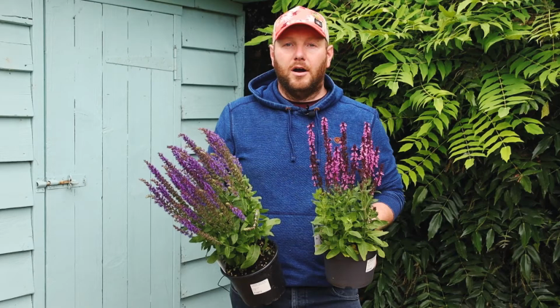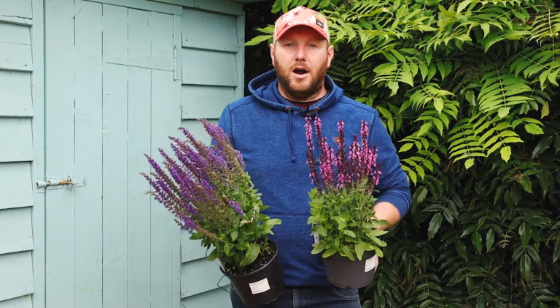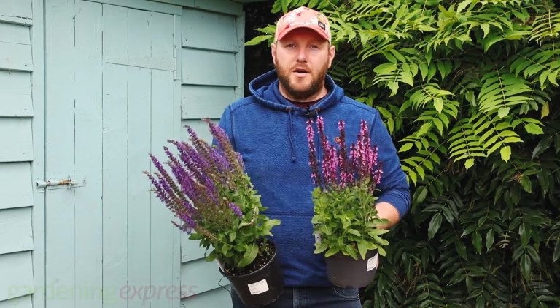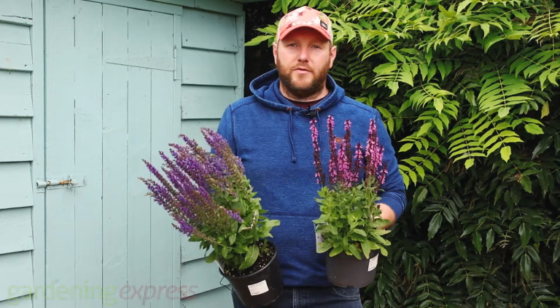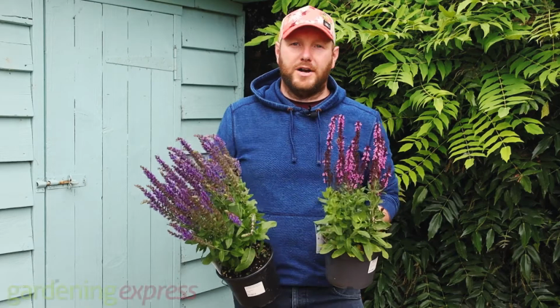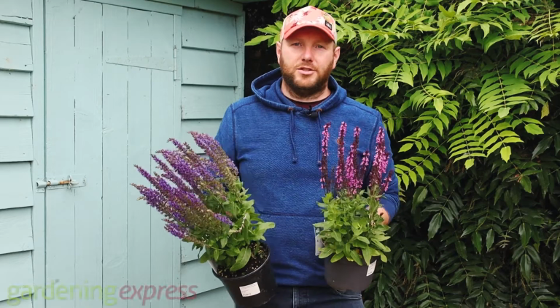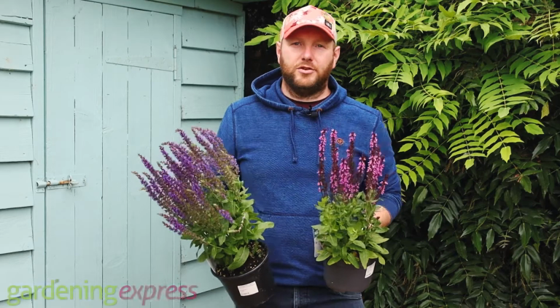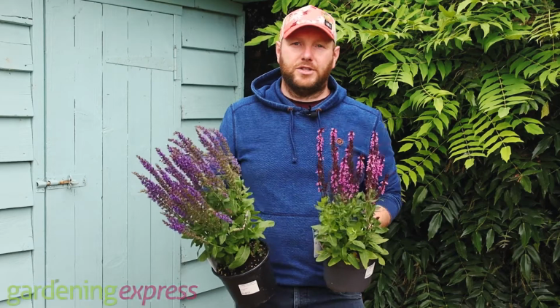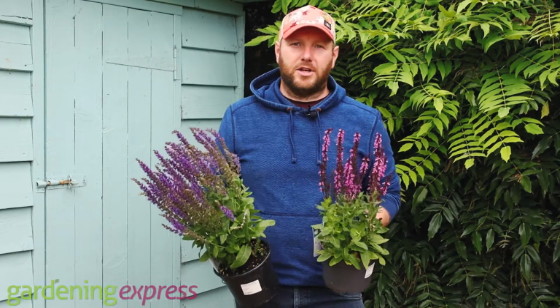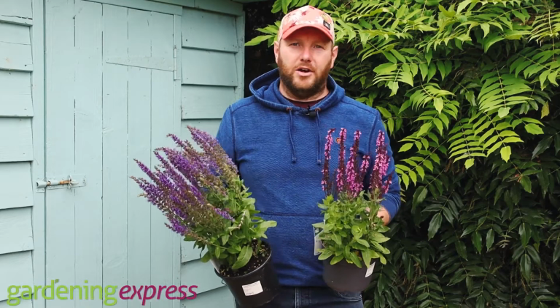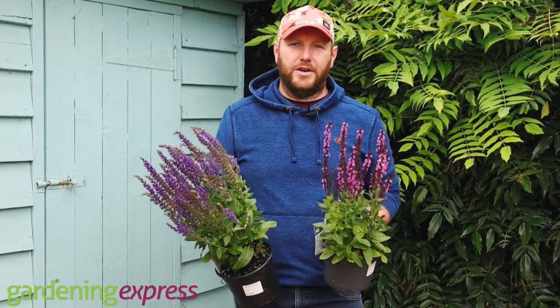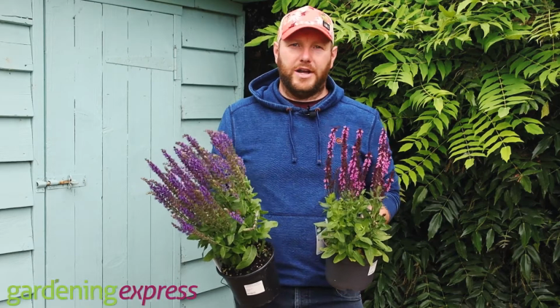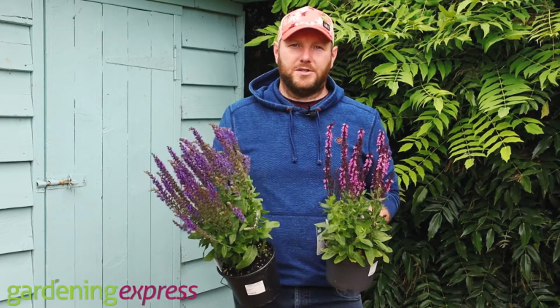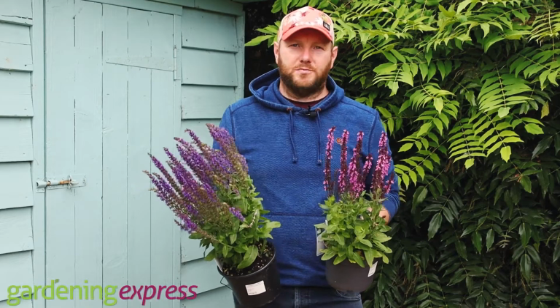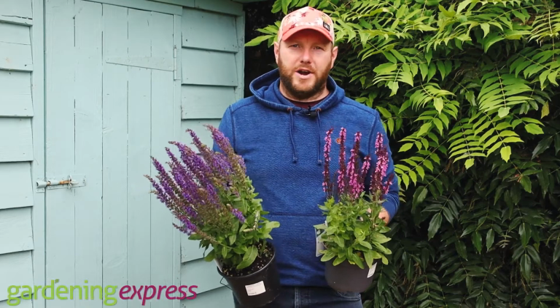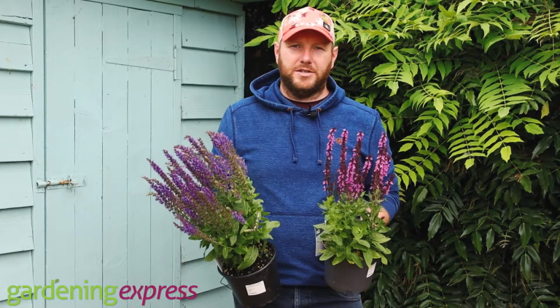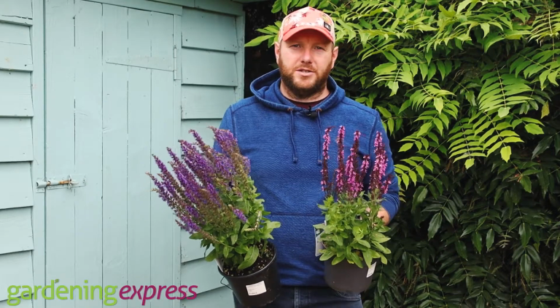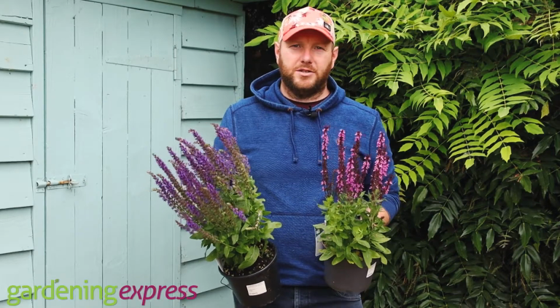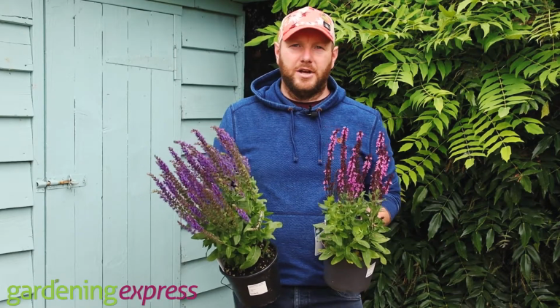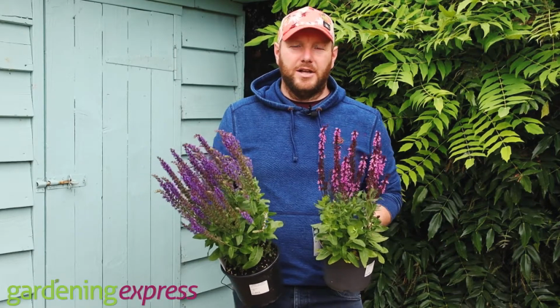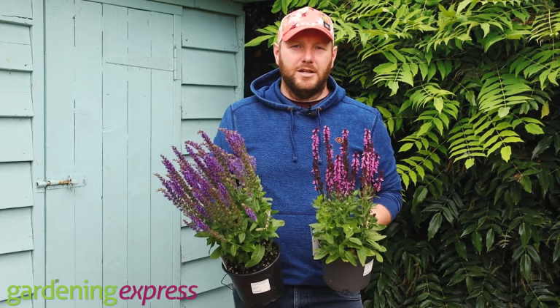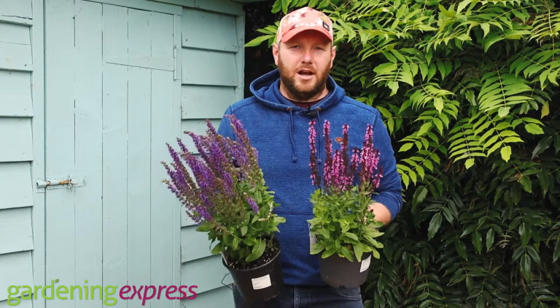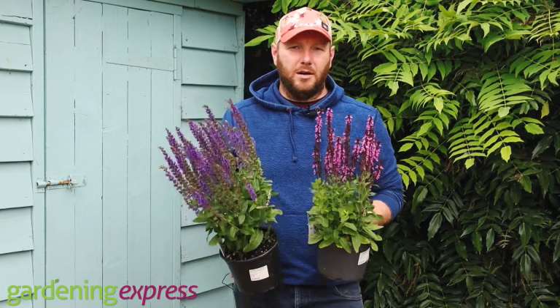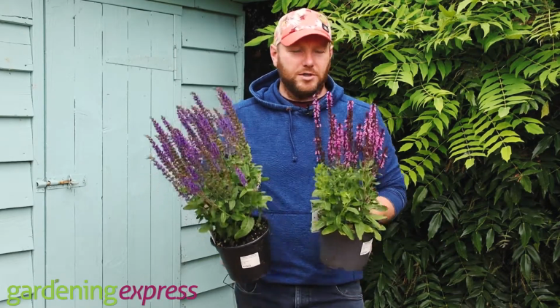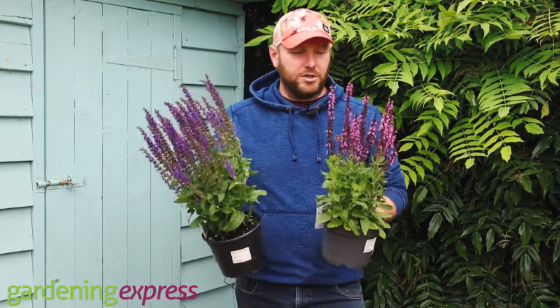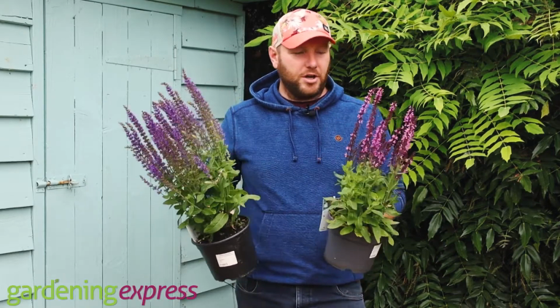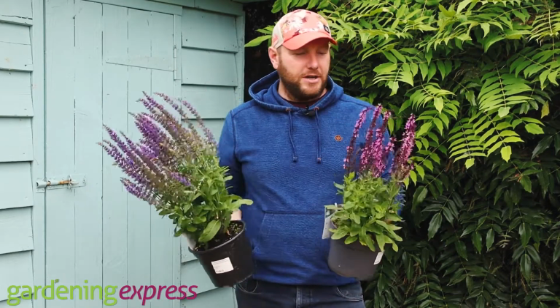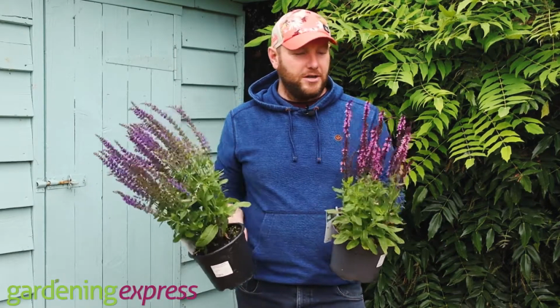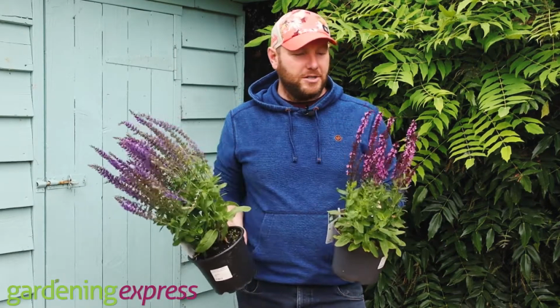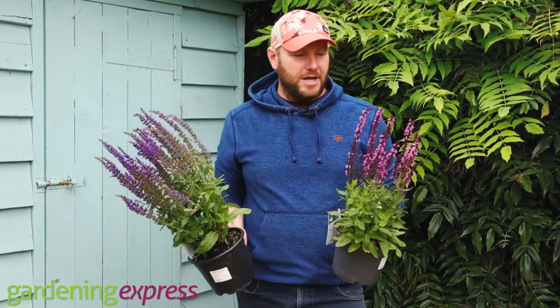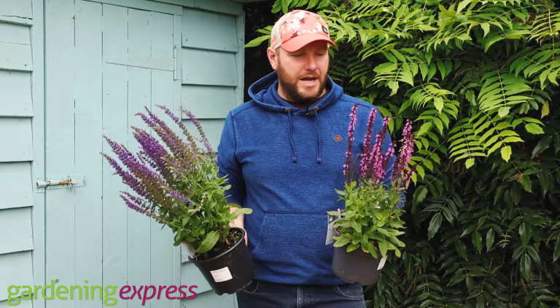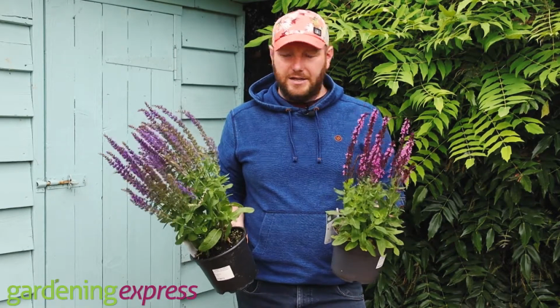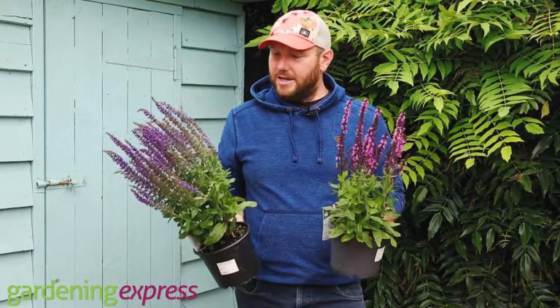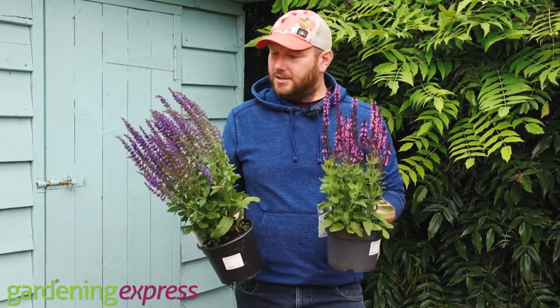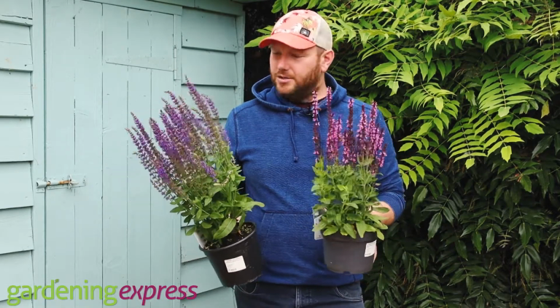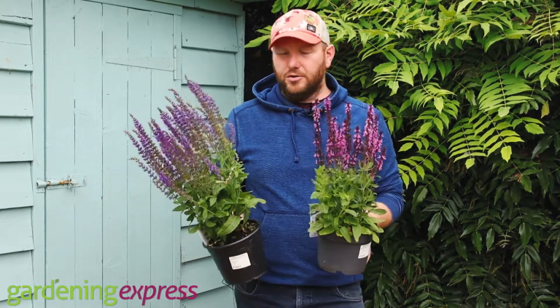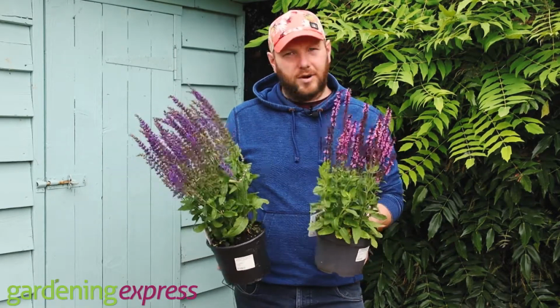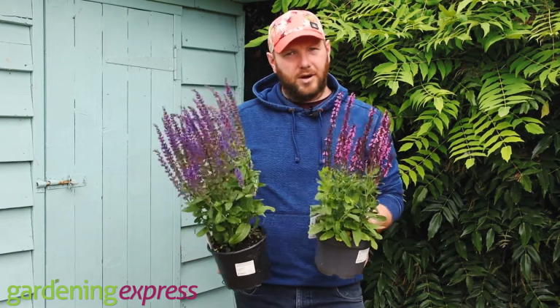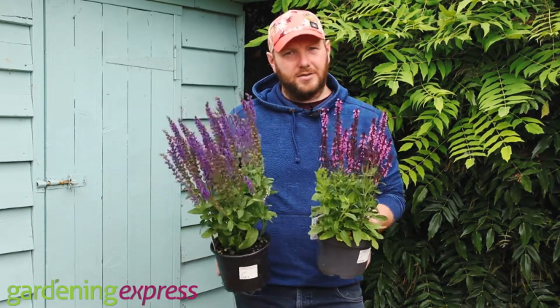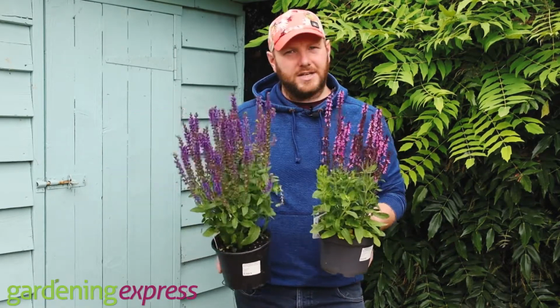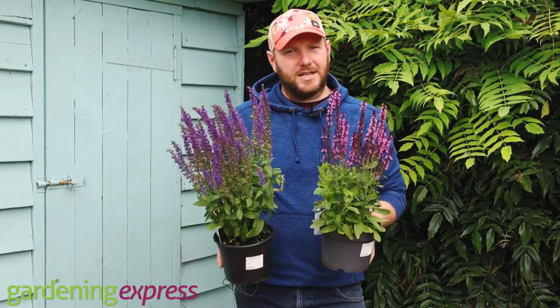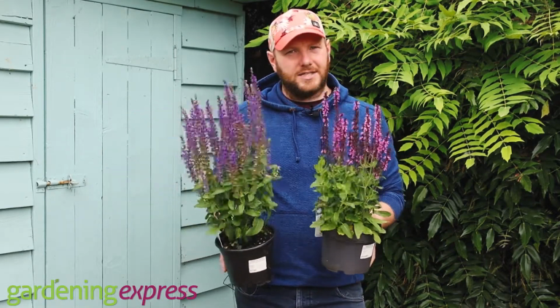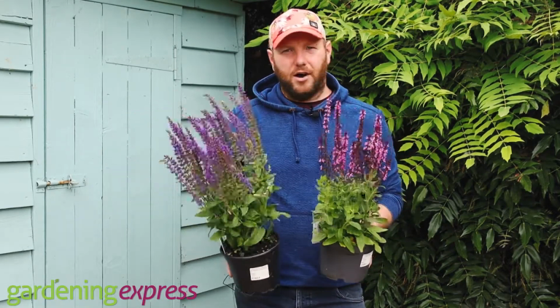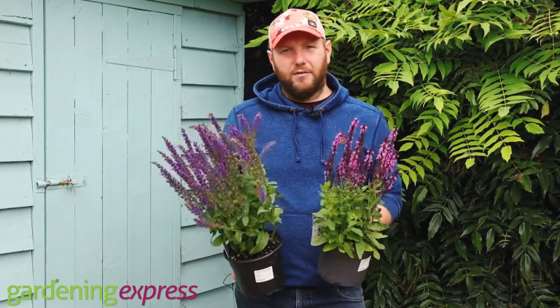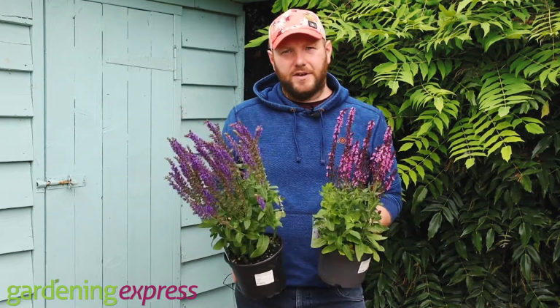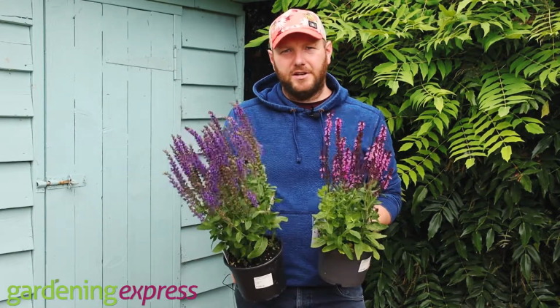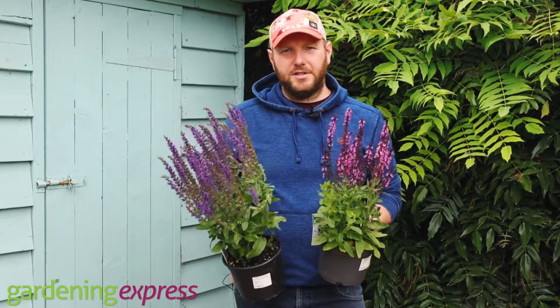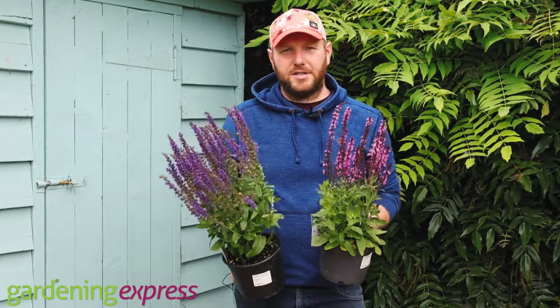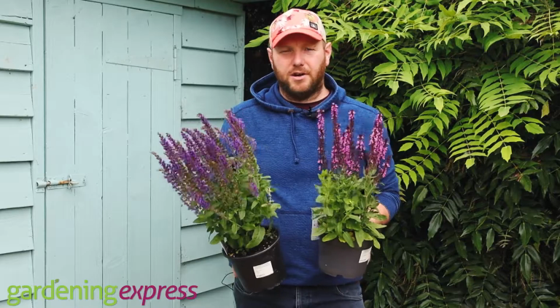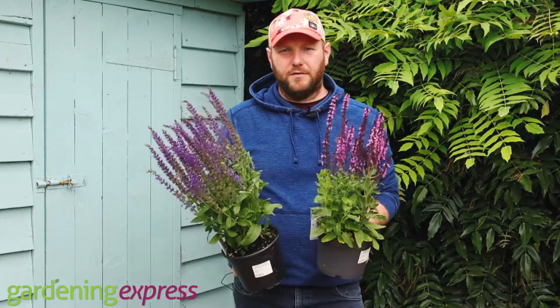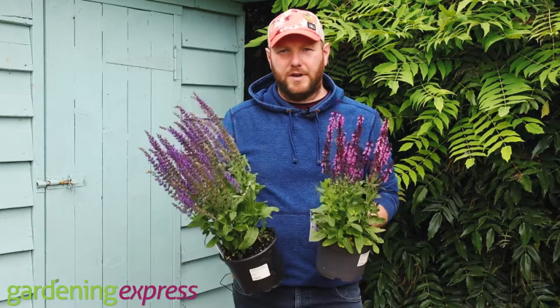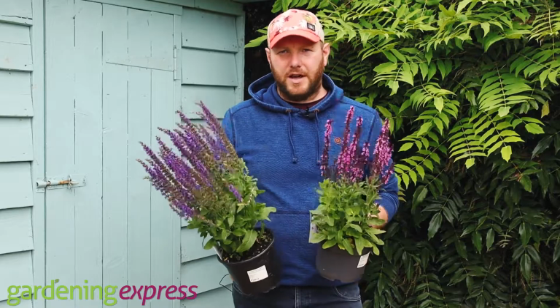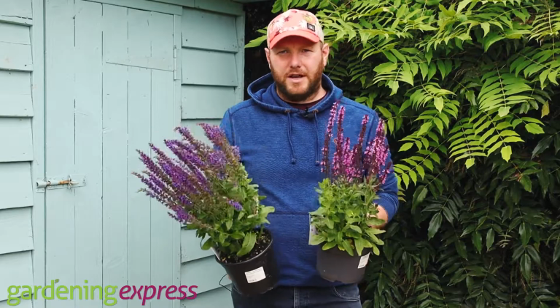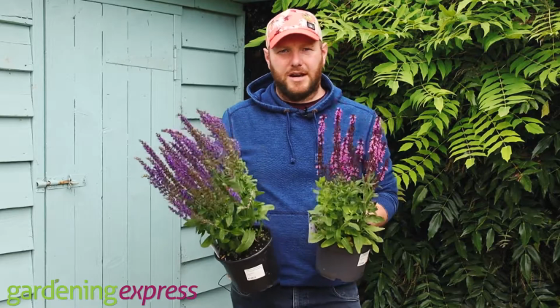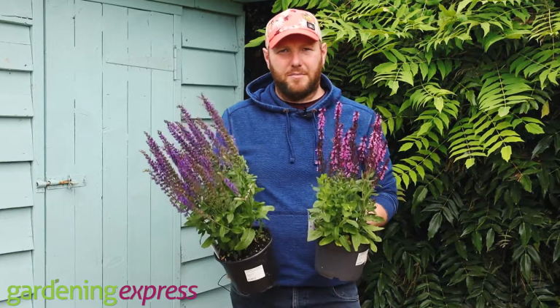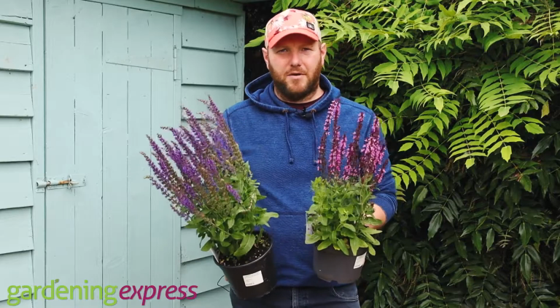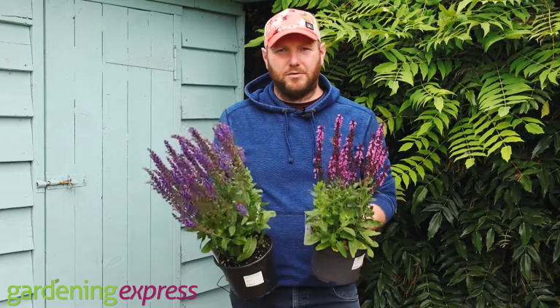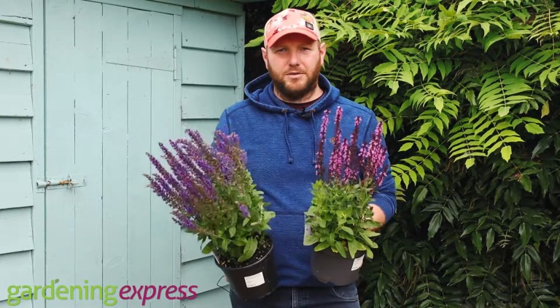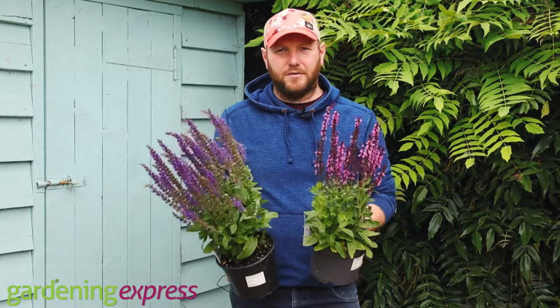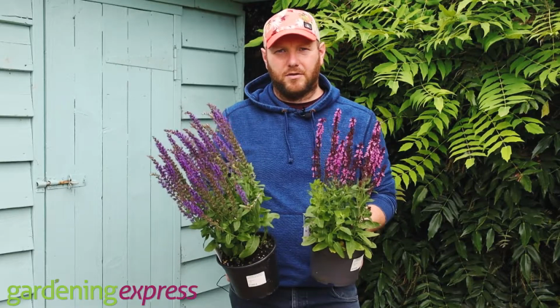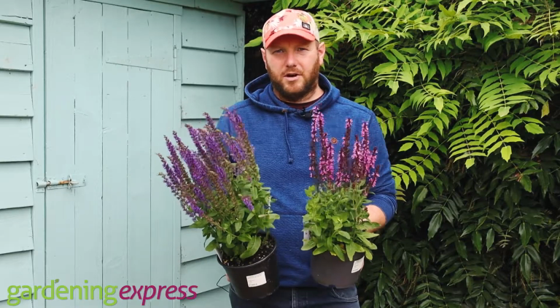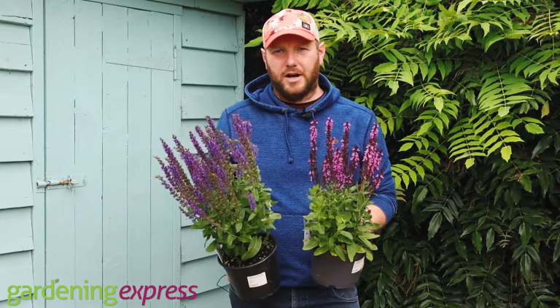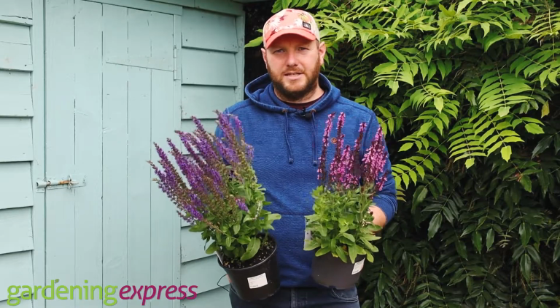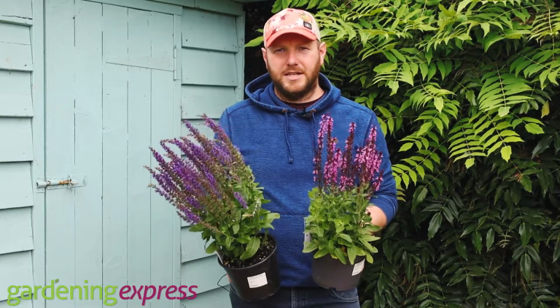Hi everyone, it's Chris at Gardening Express. I'm just showing you today these two plants — they're Salvias, Salvia nemorosa varieties.